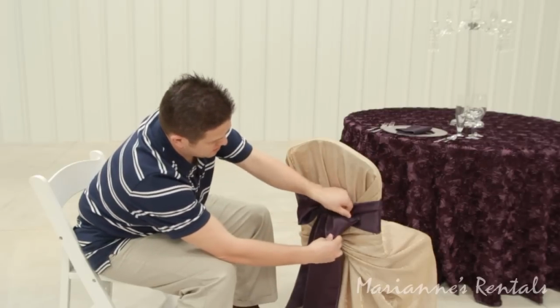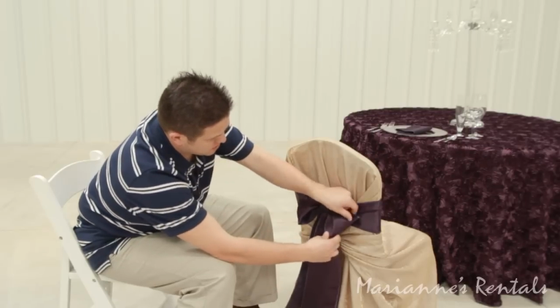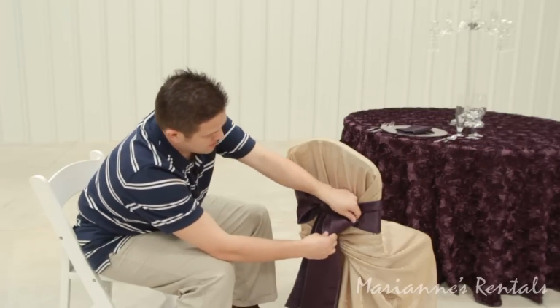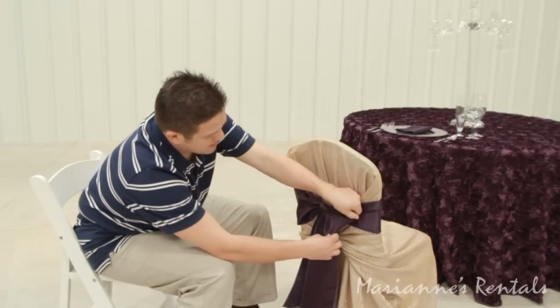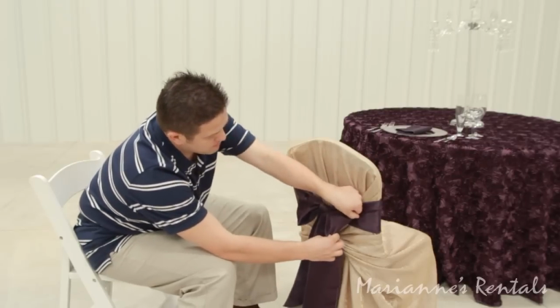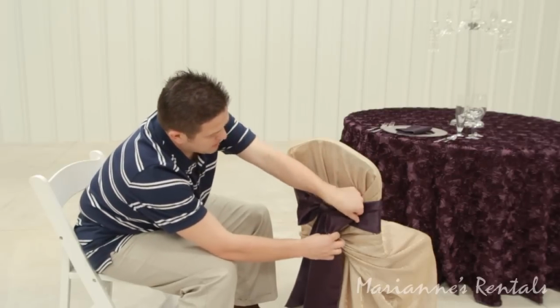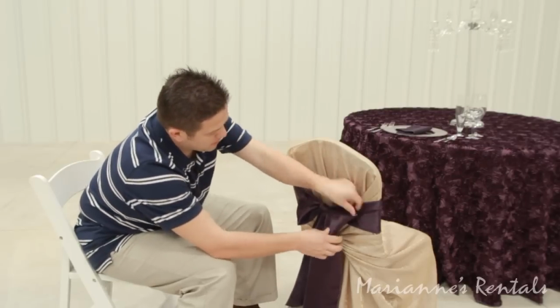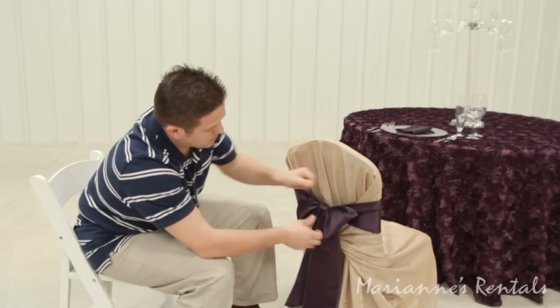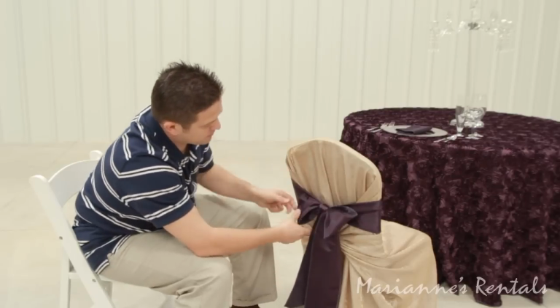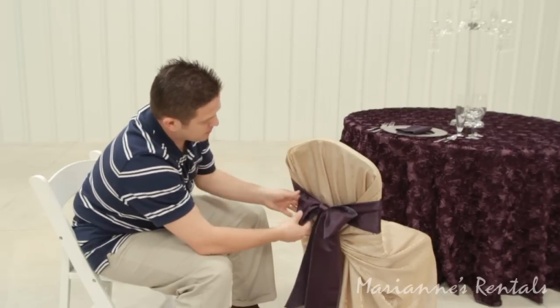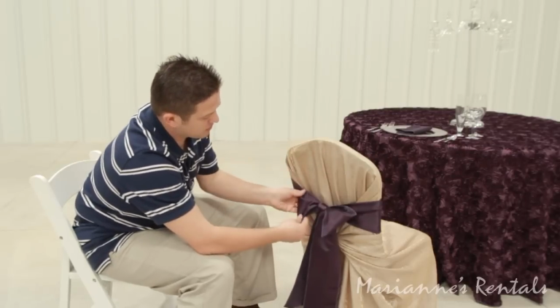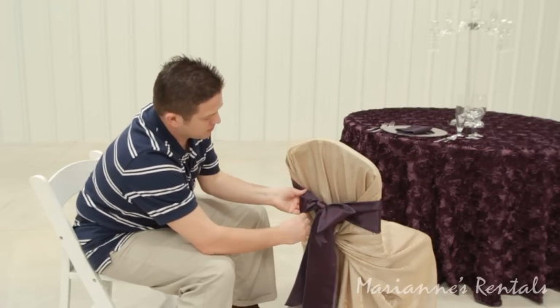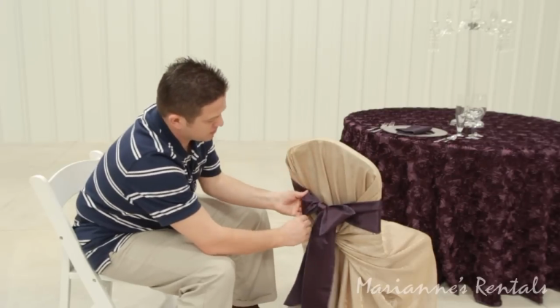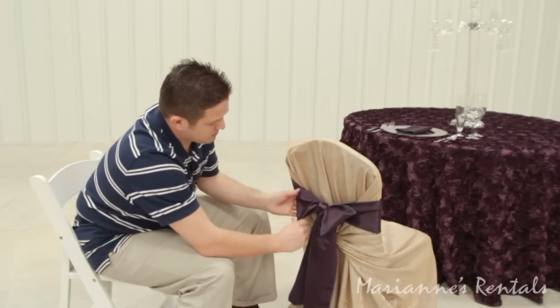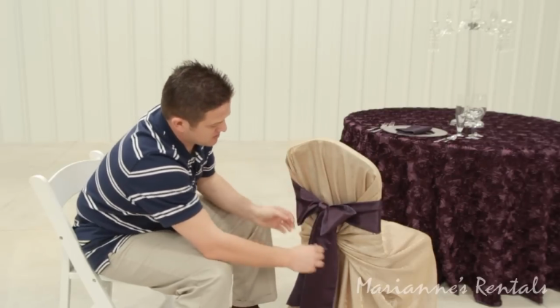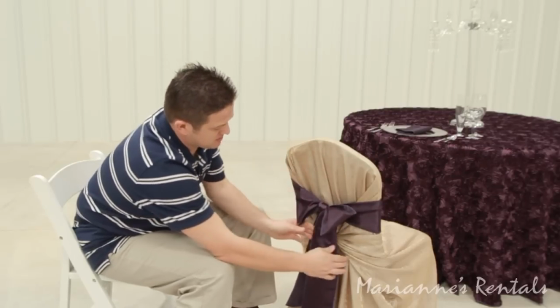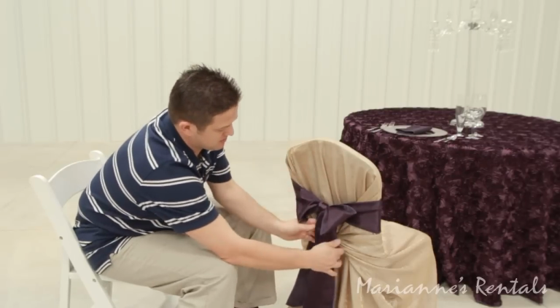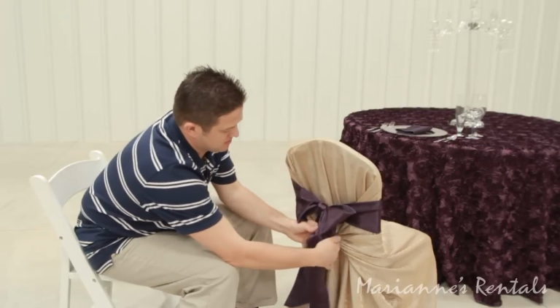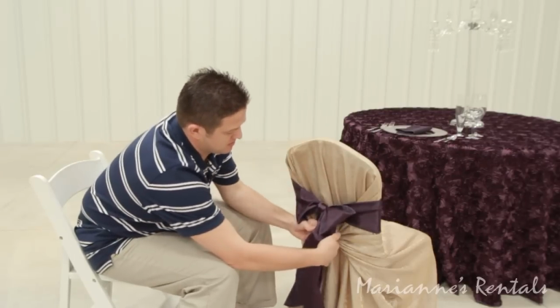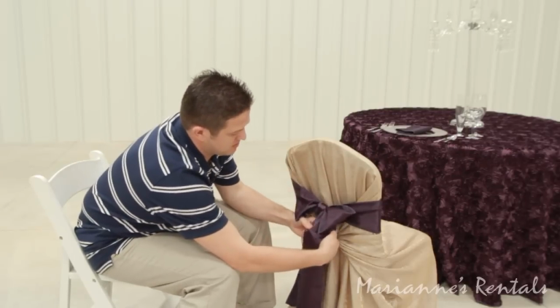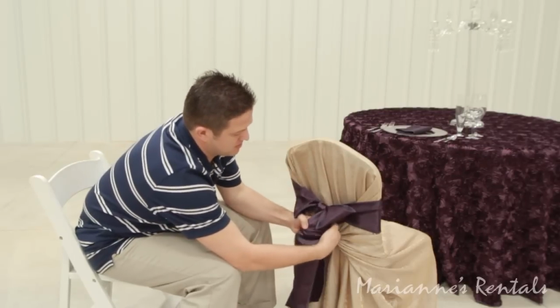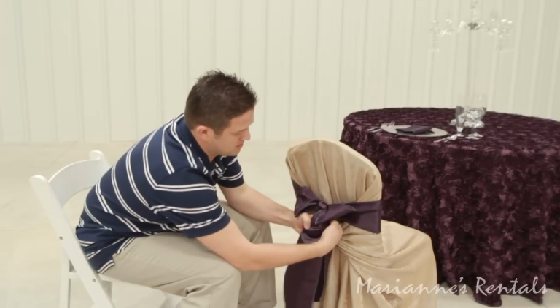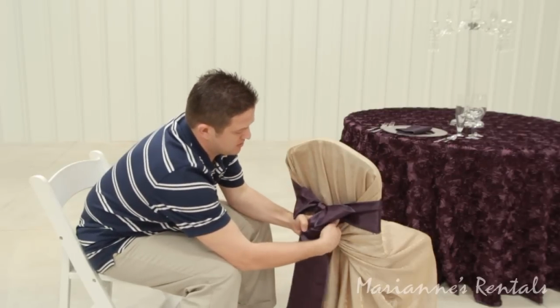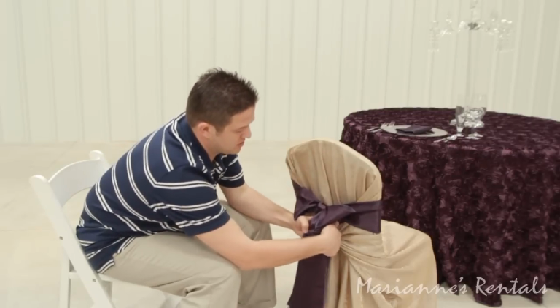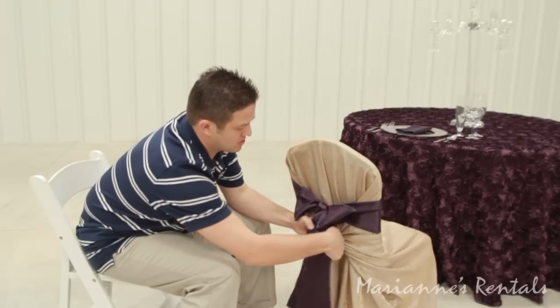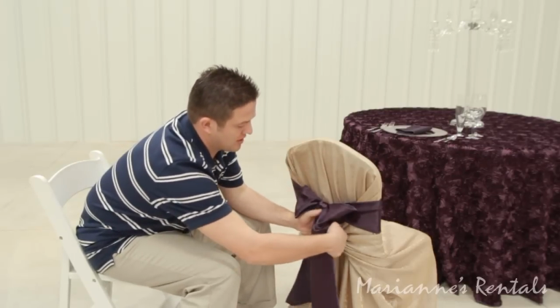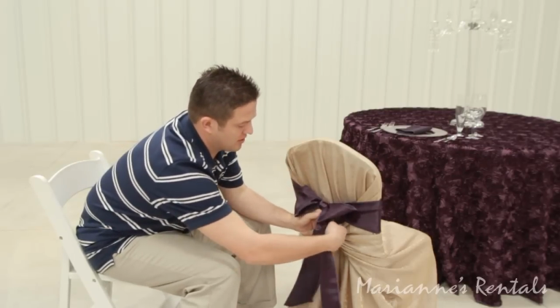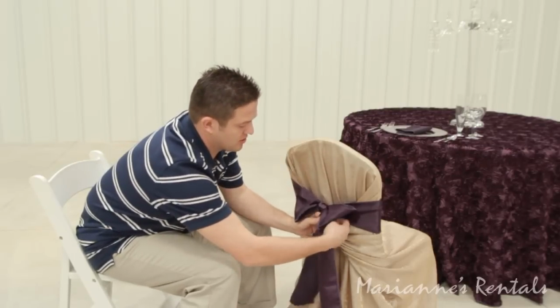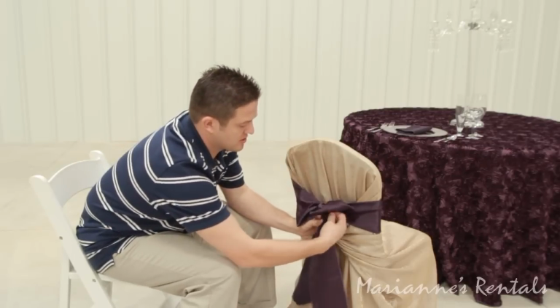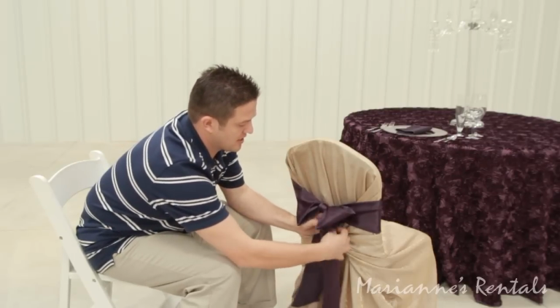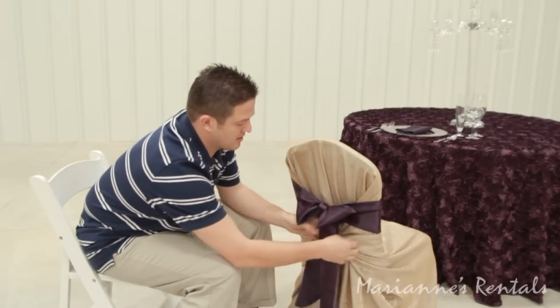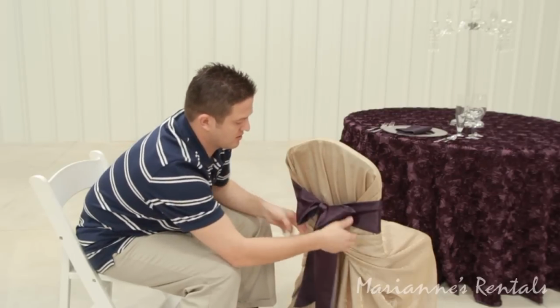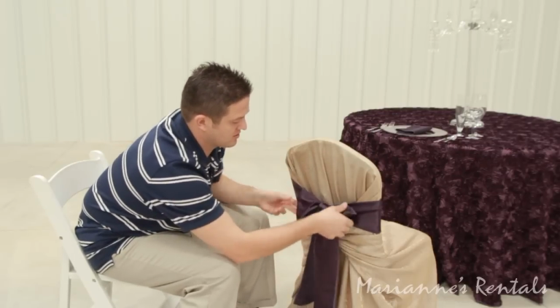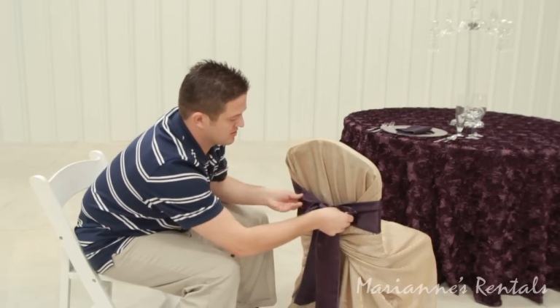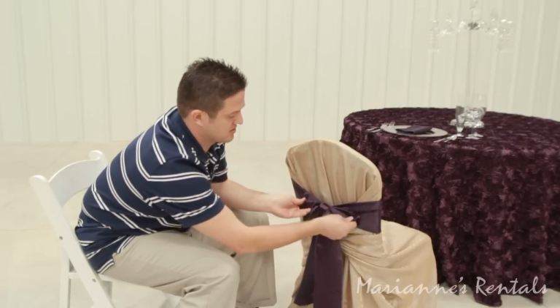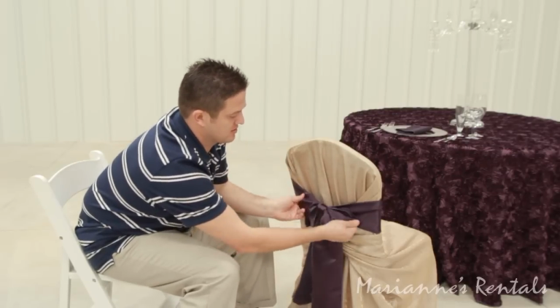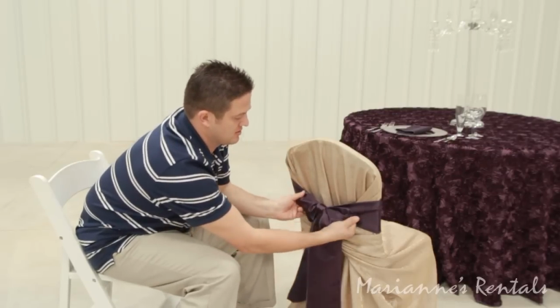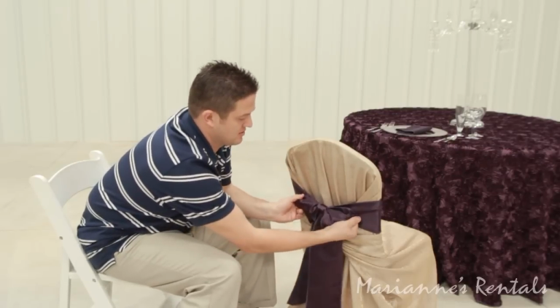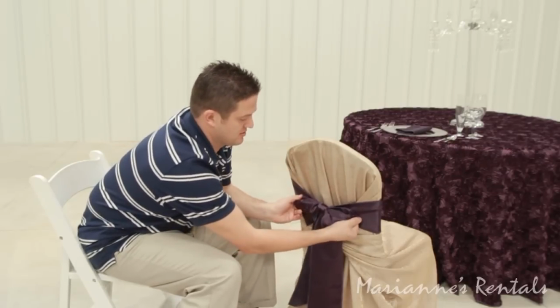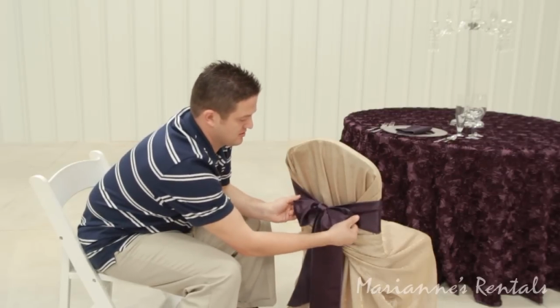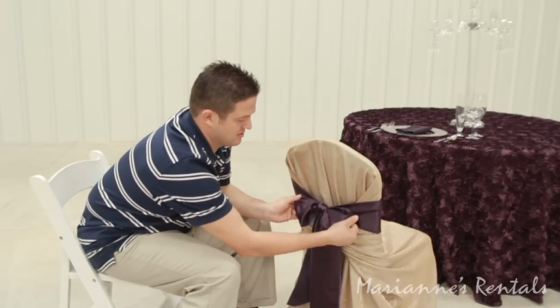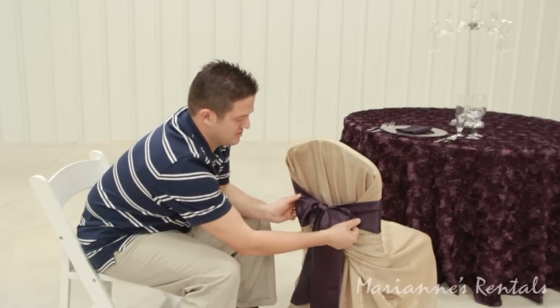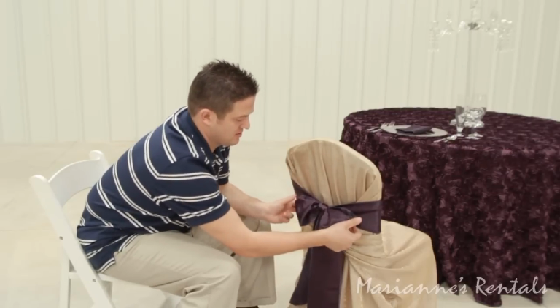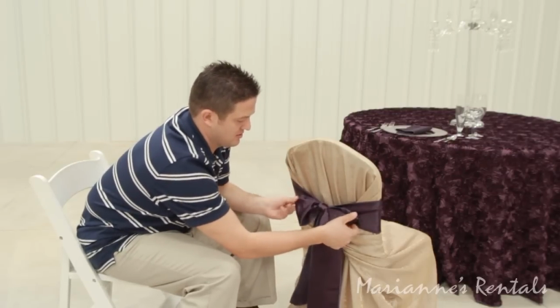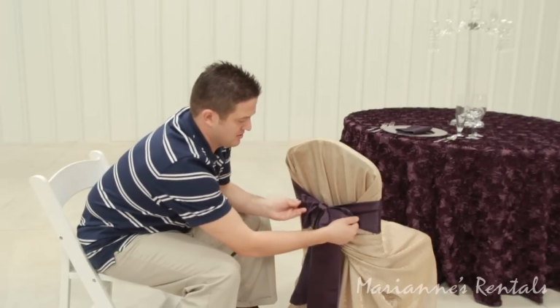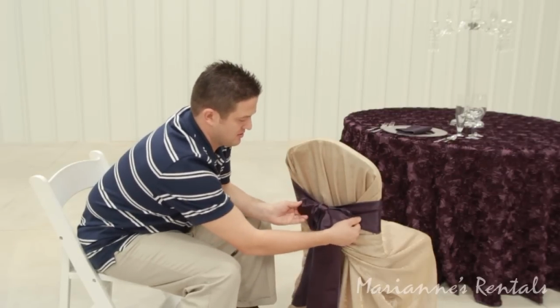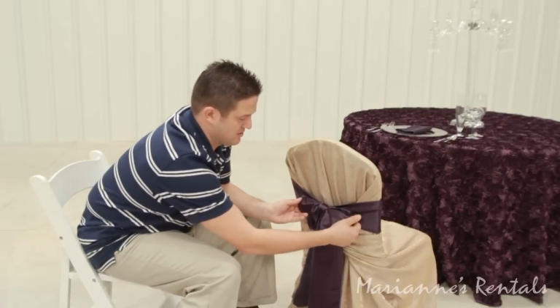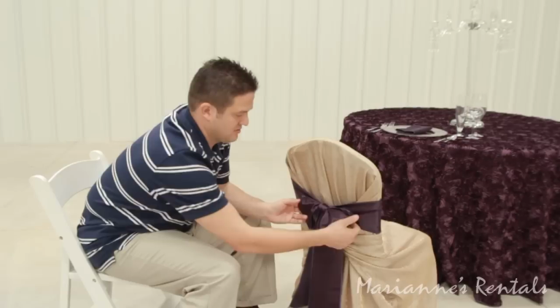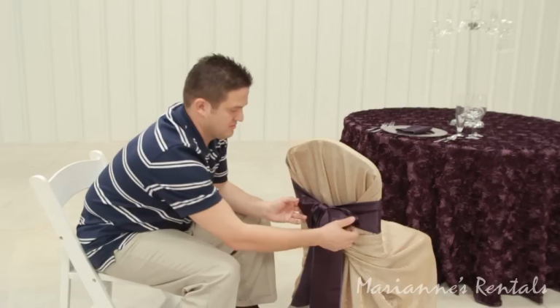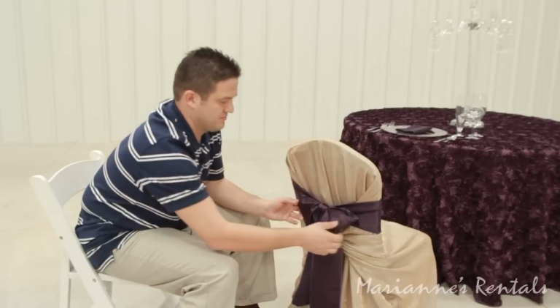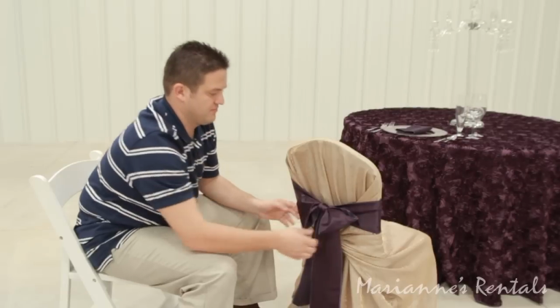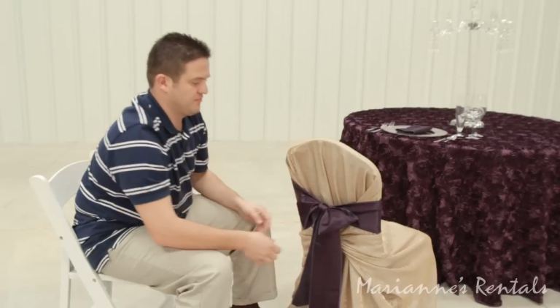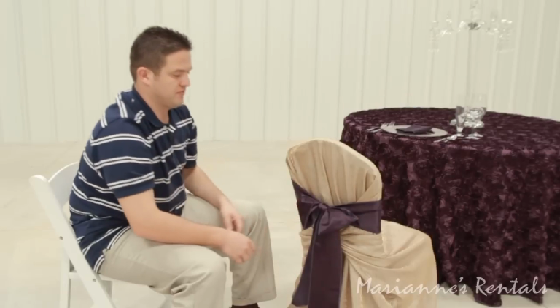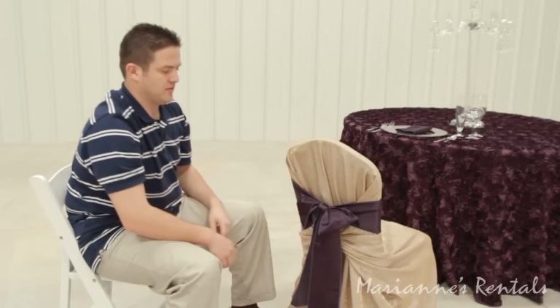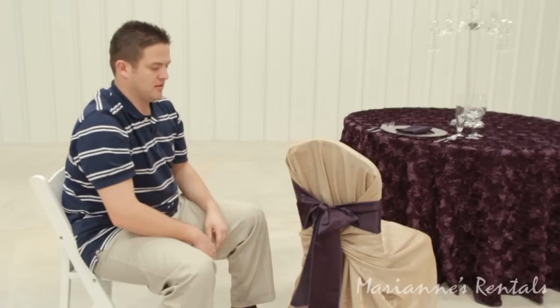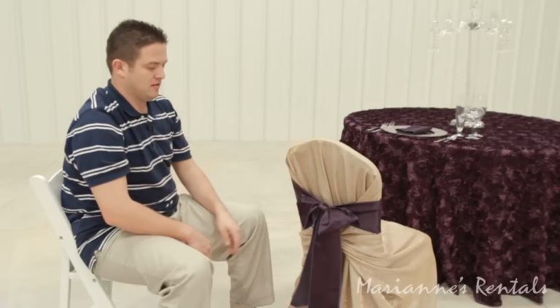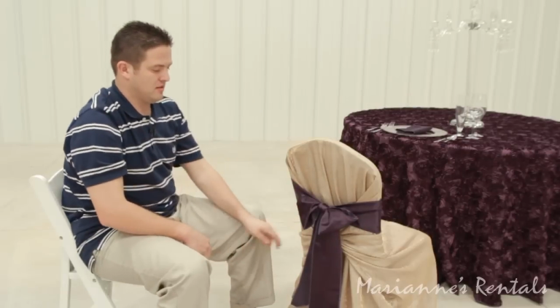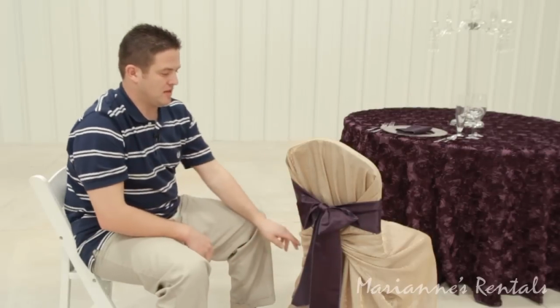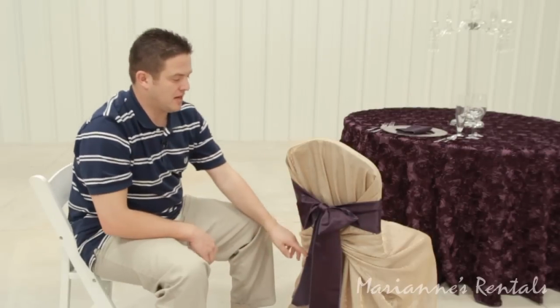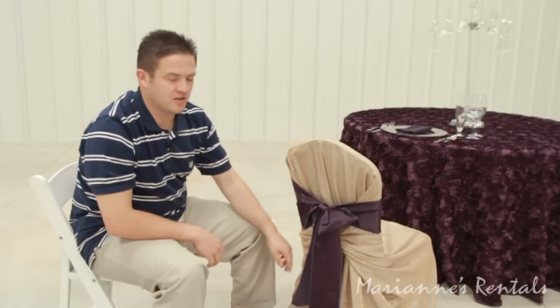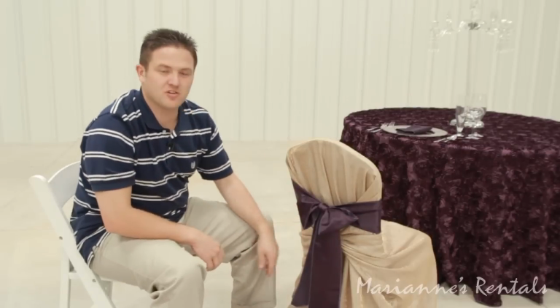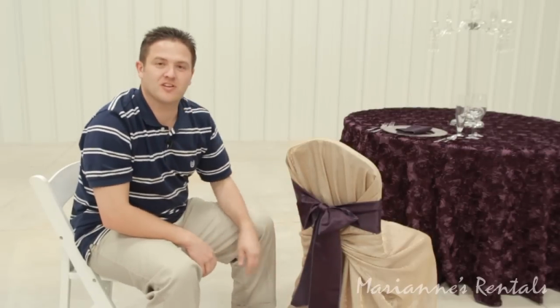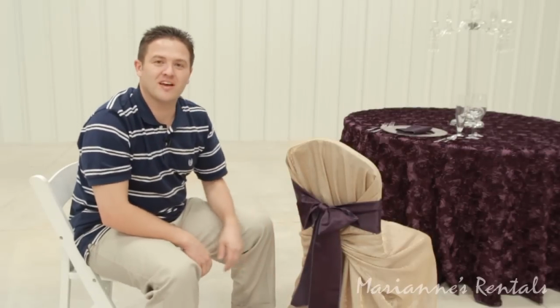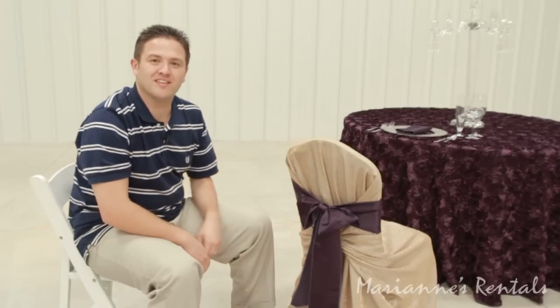Straighten both of your loops, straighten your tails, and you're done.